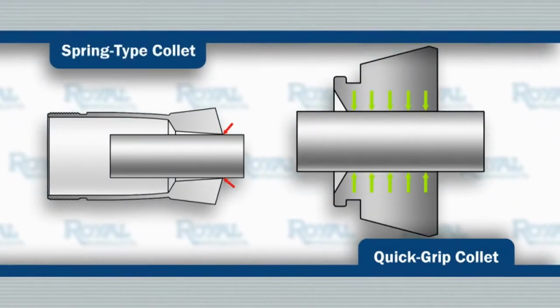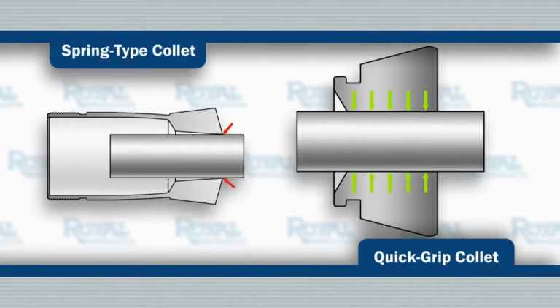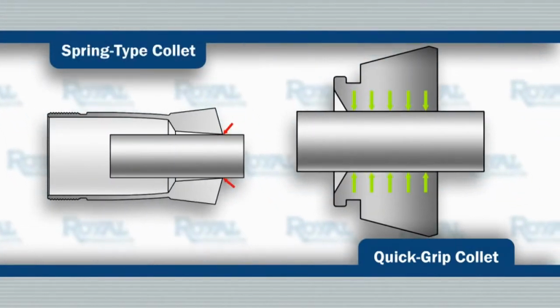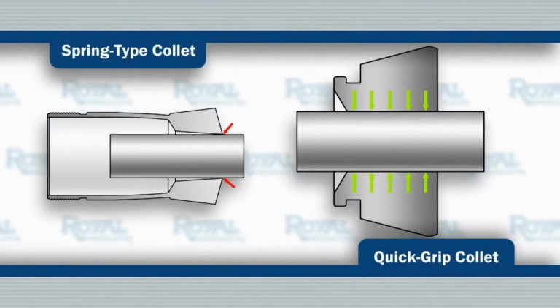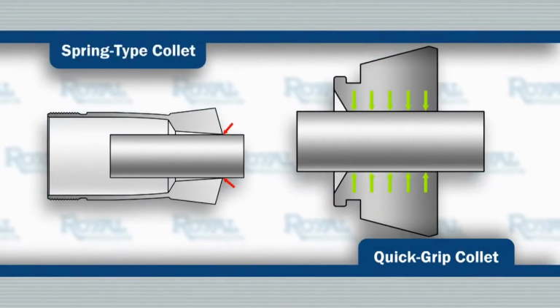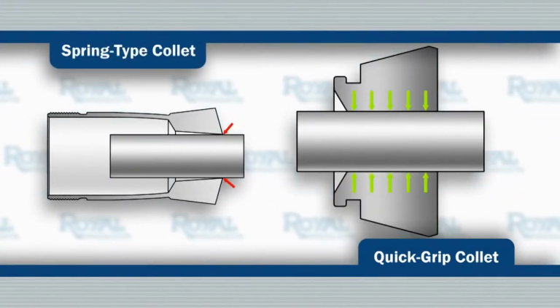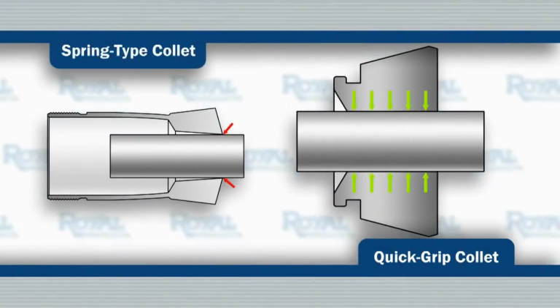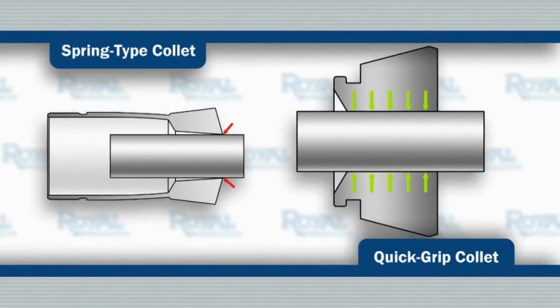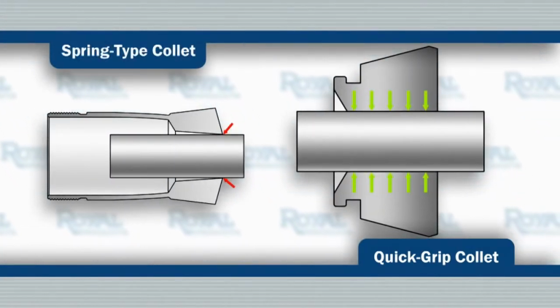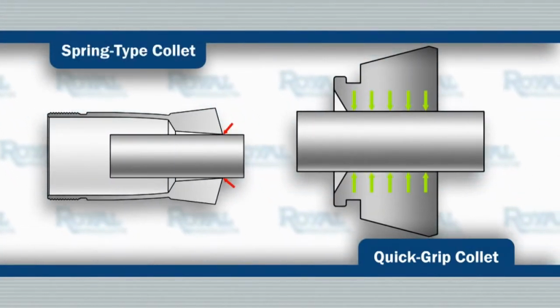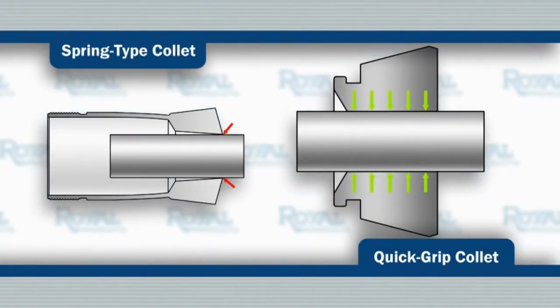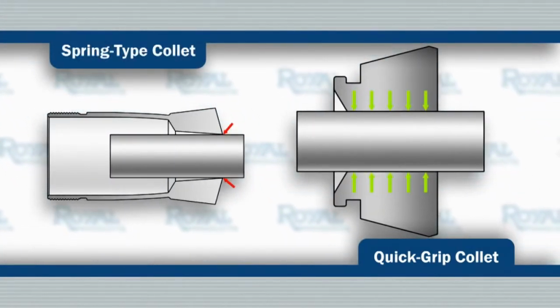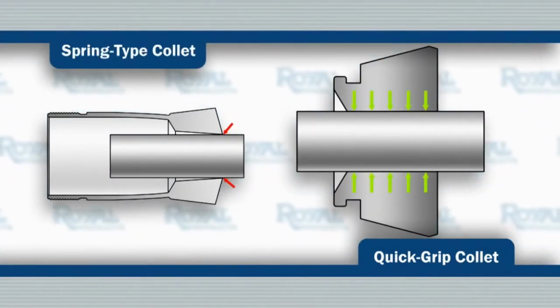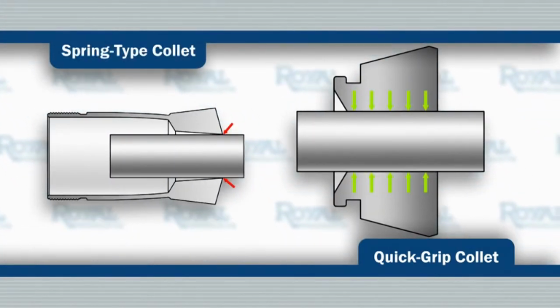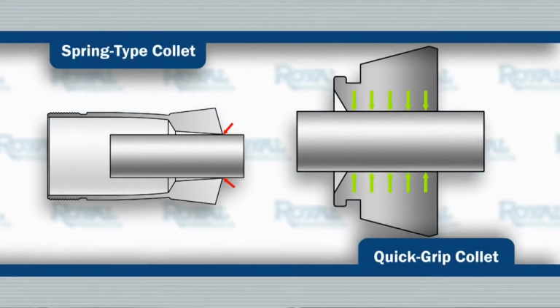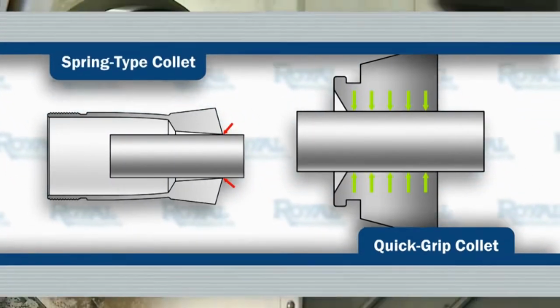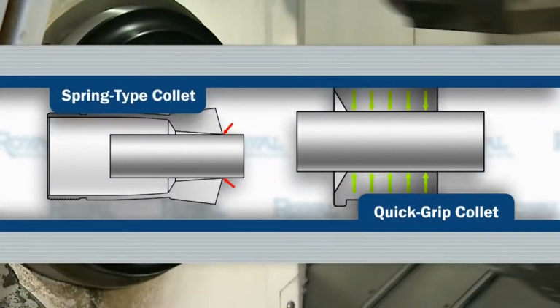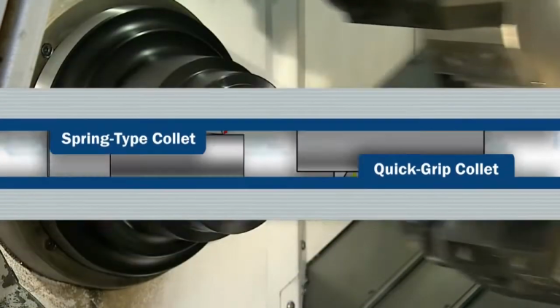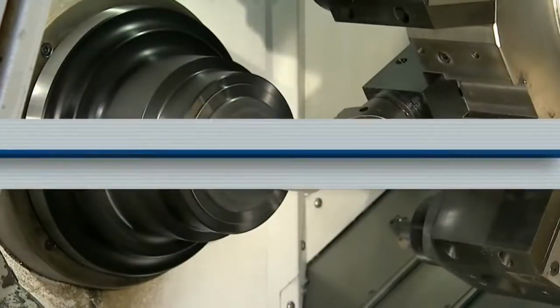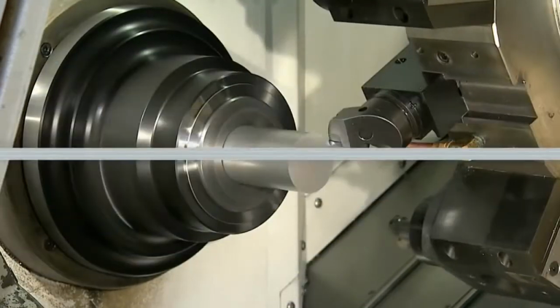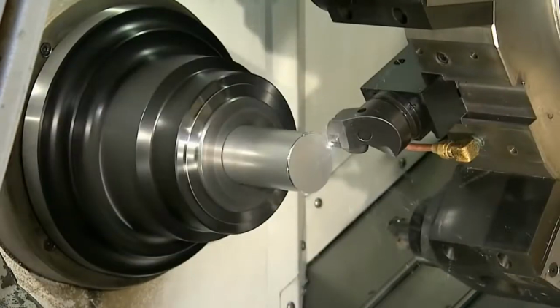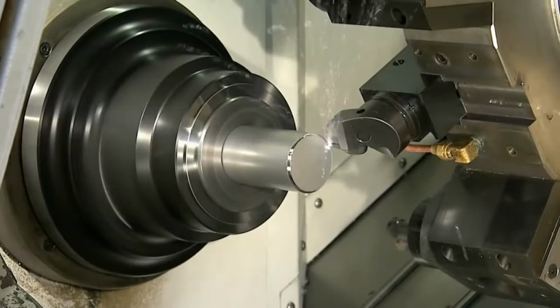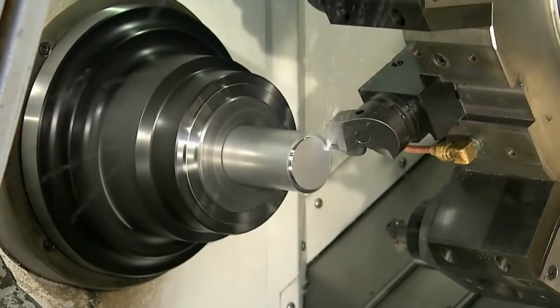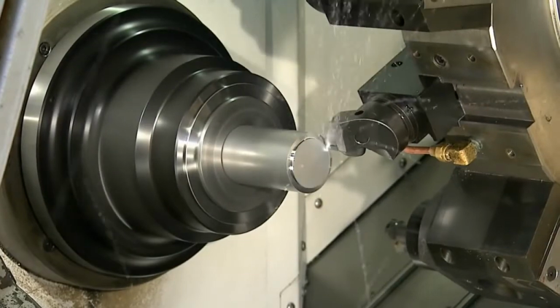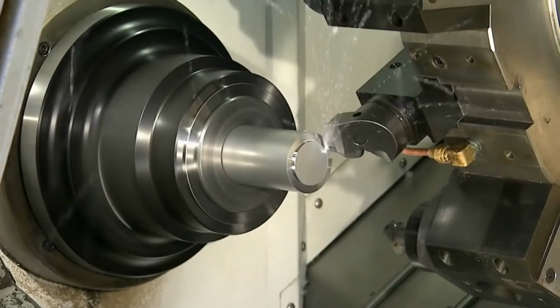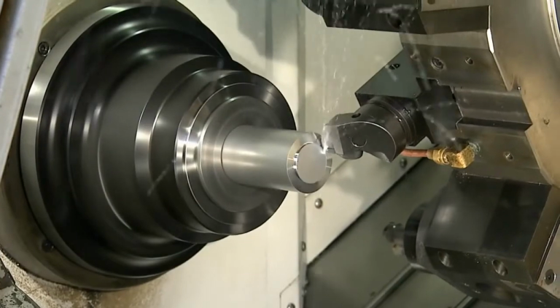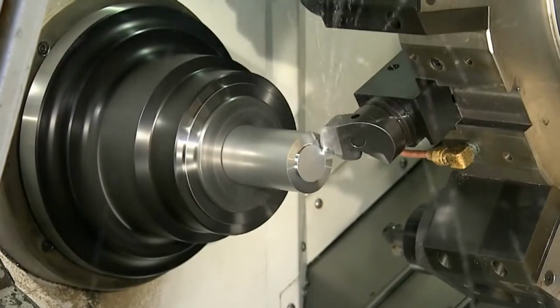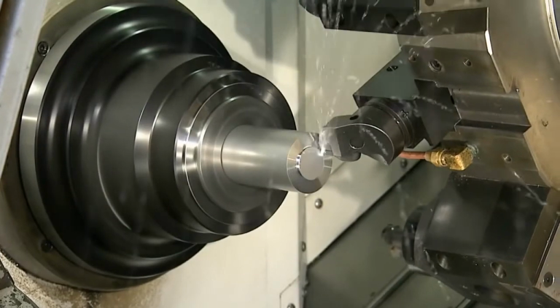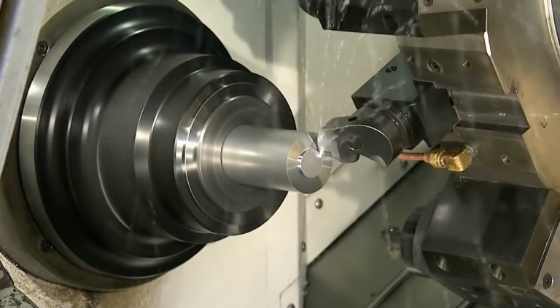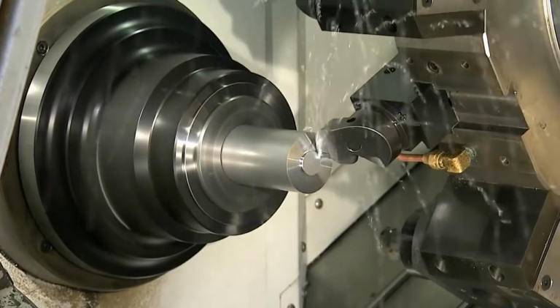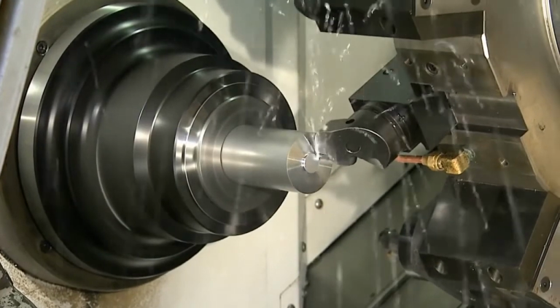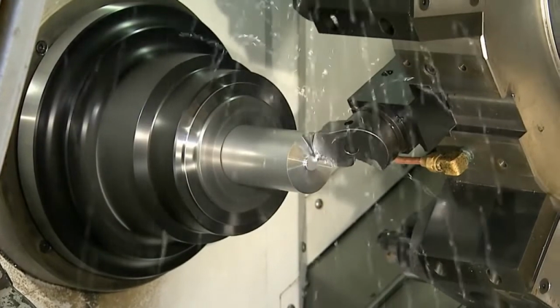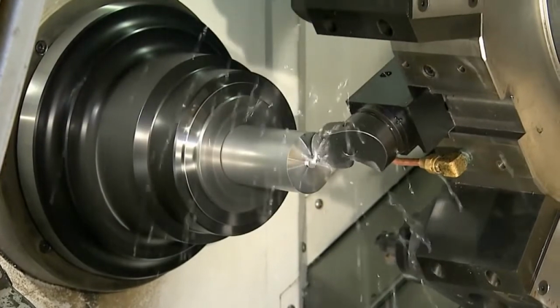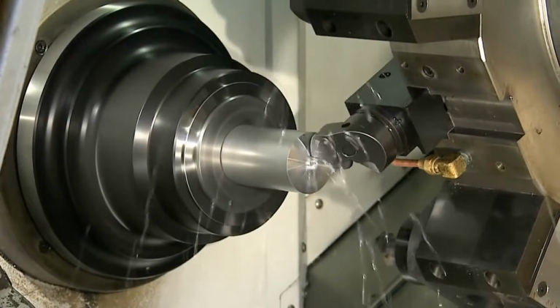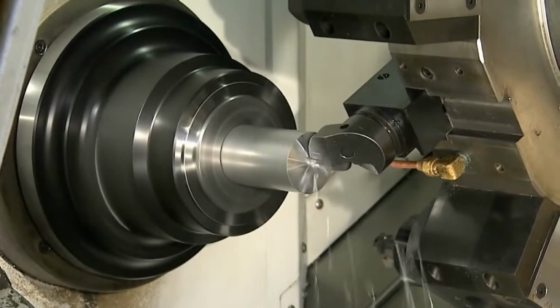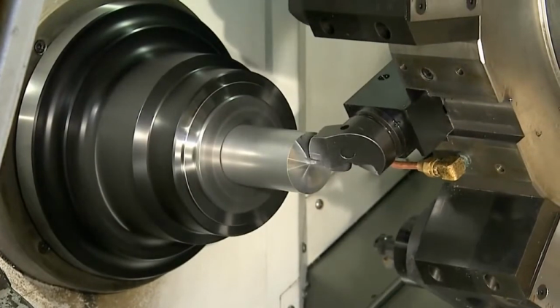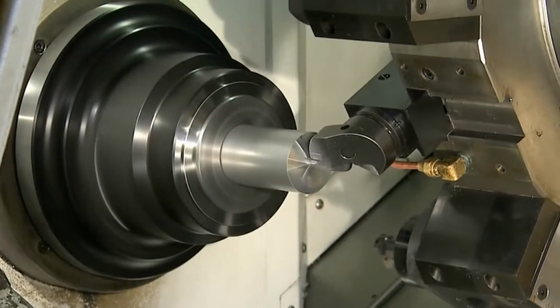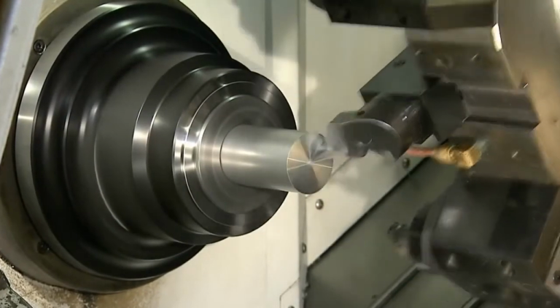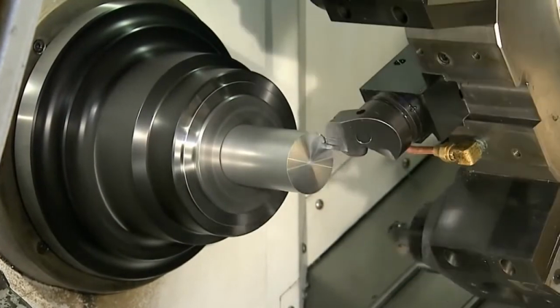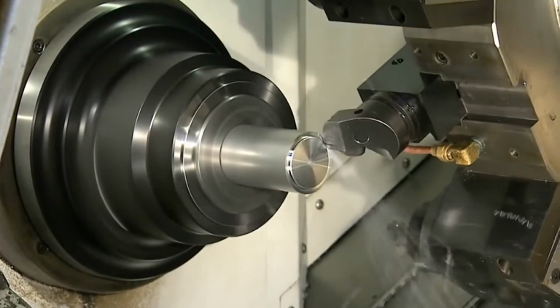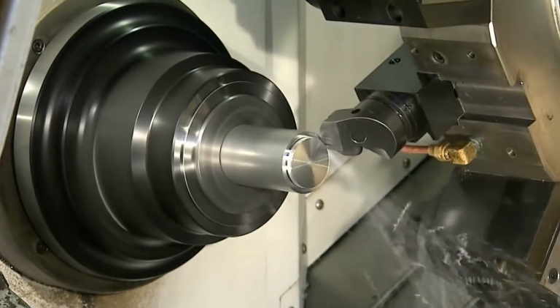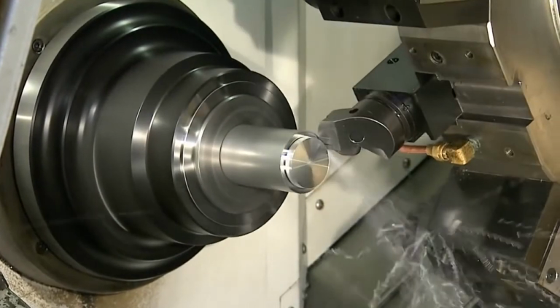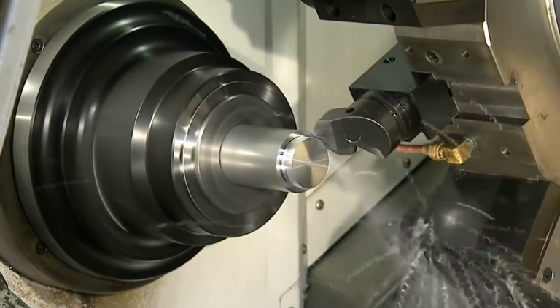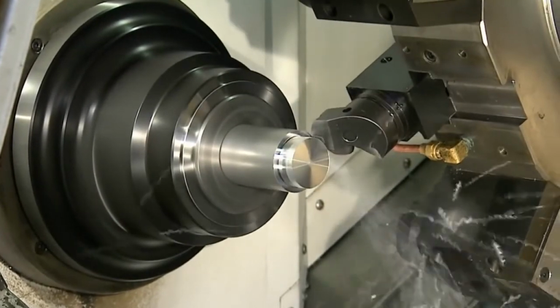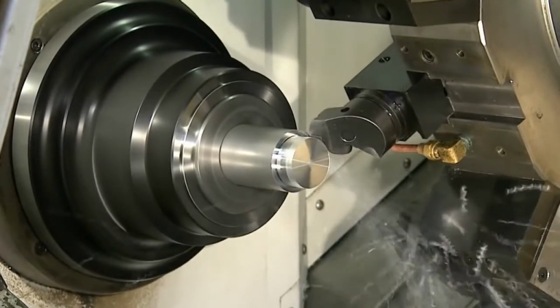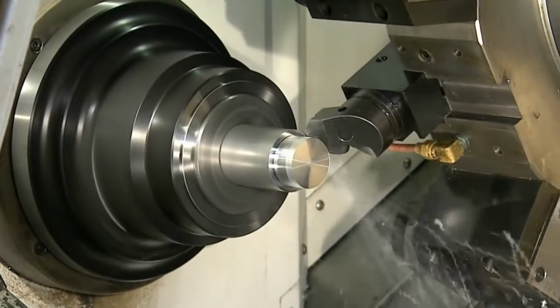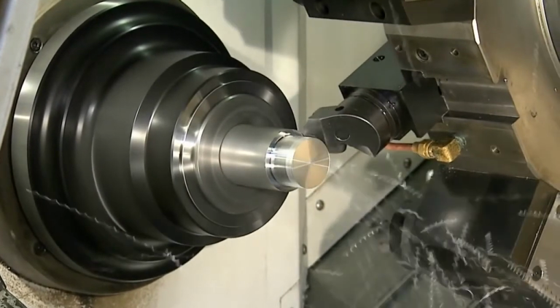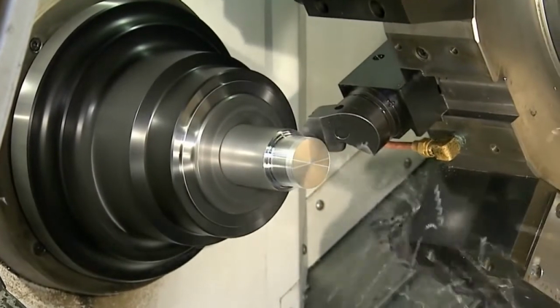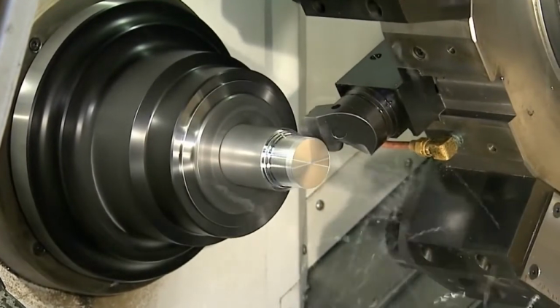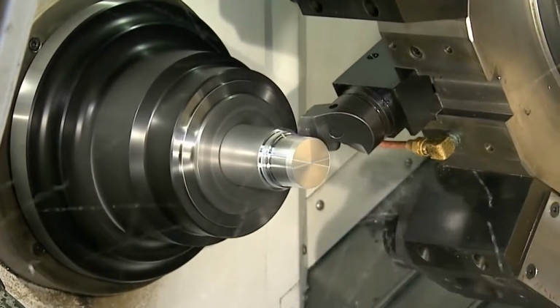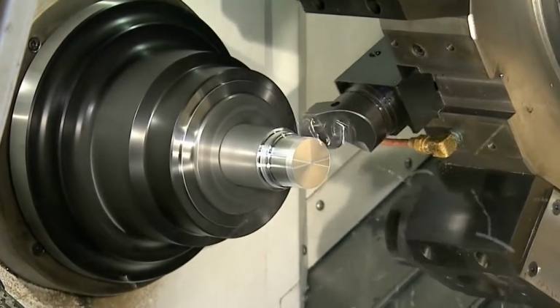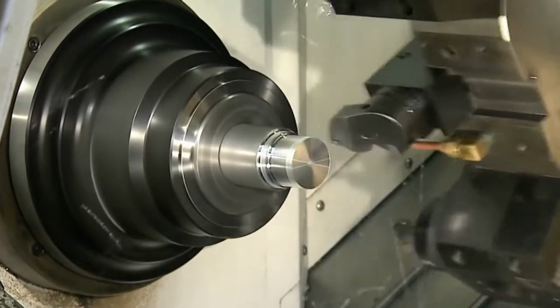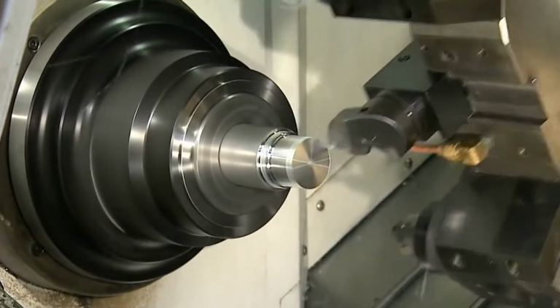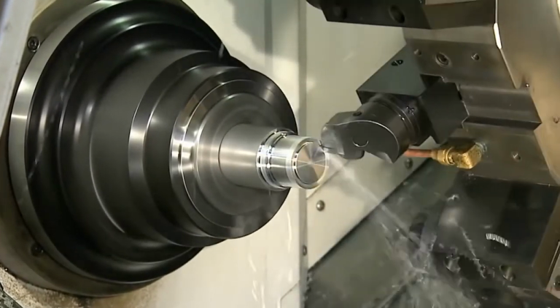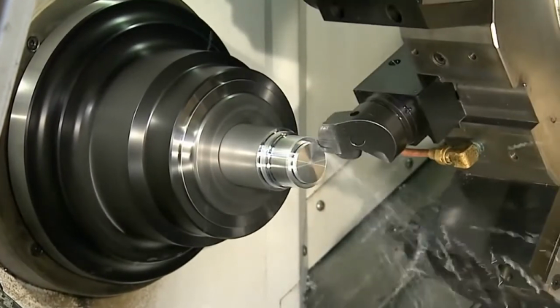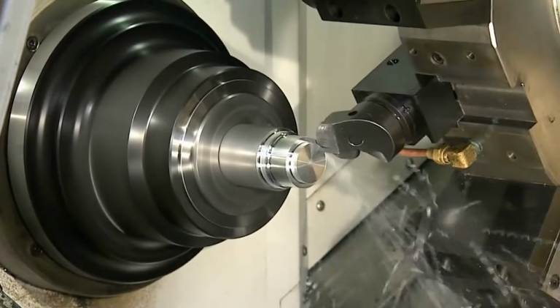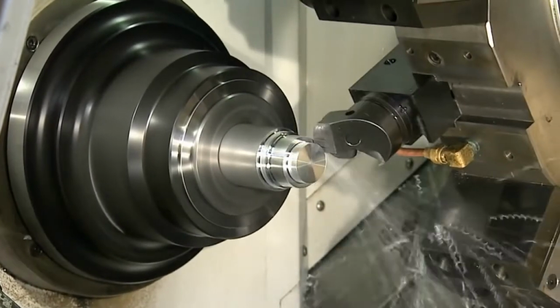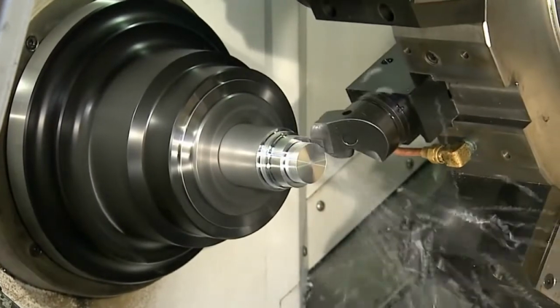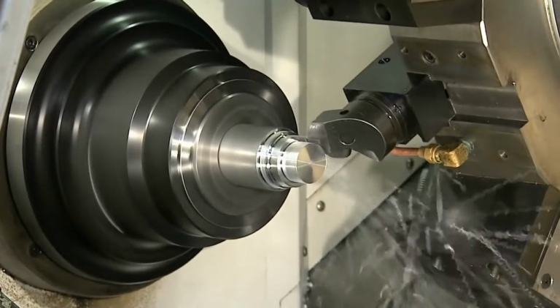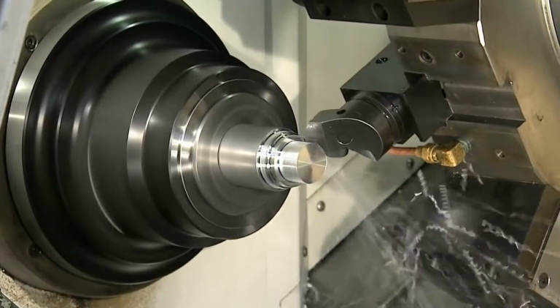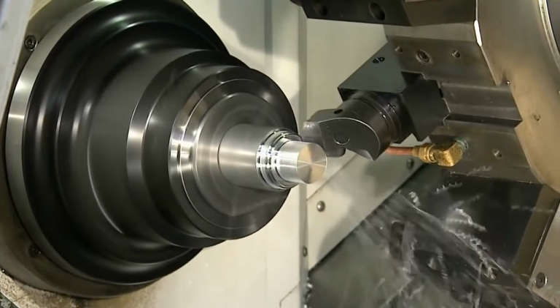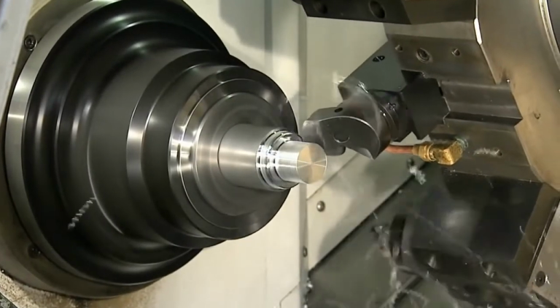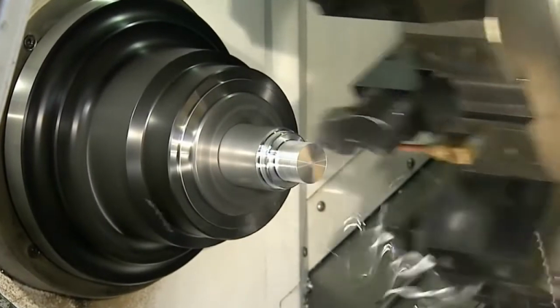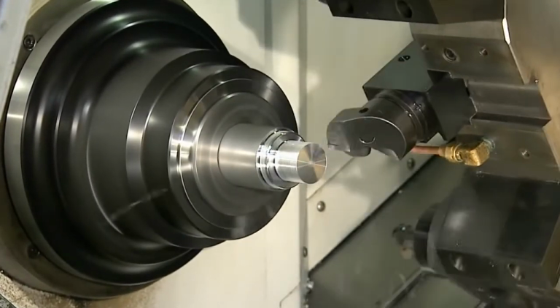This helps maintain optimum accuracy and provides the grip force needed to handle aggressive cutting without the worry of part pushback.